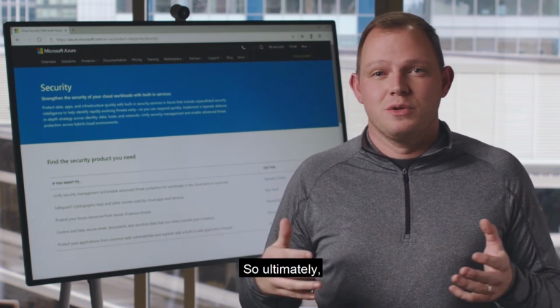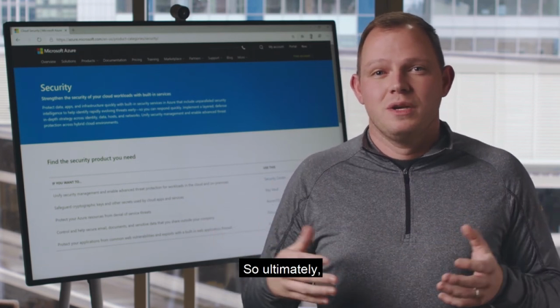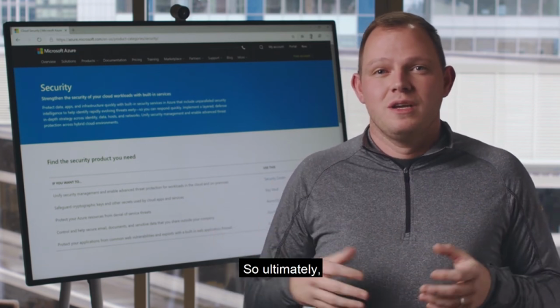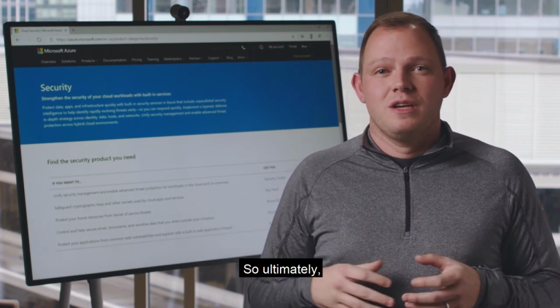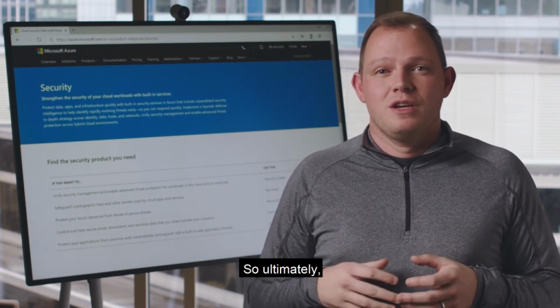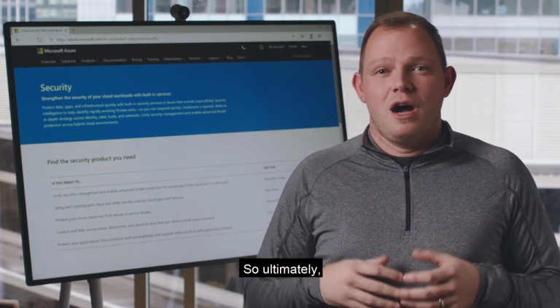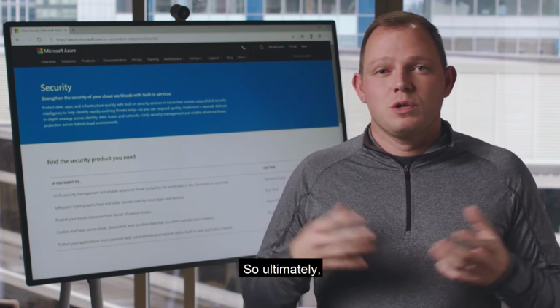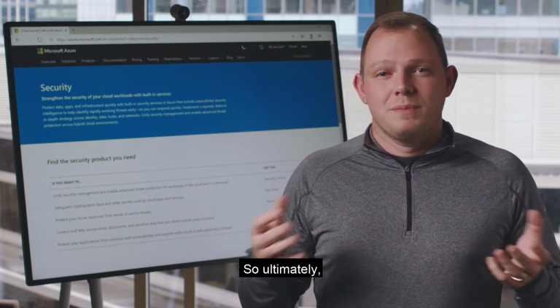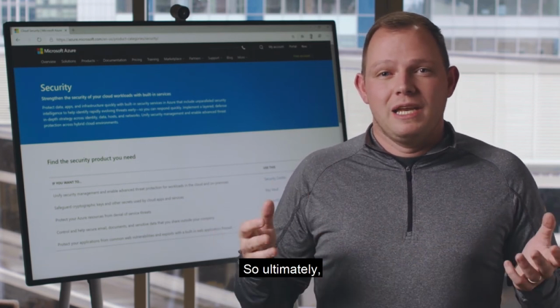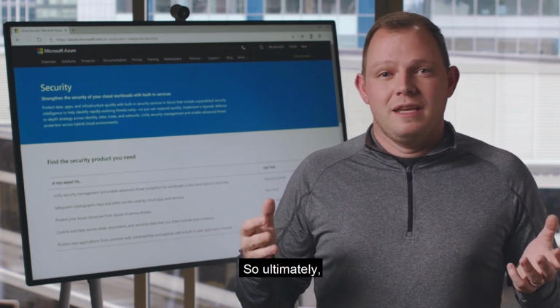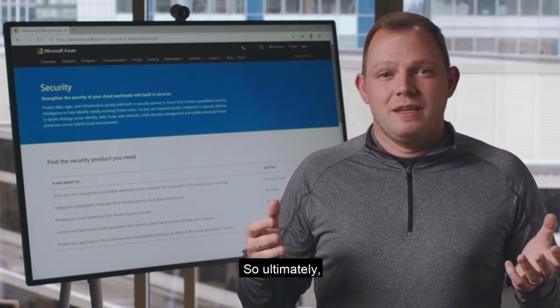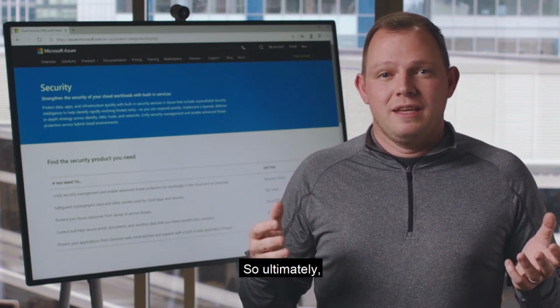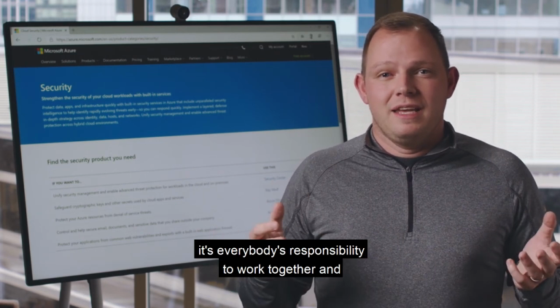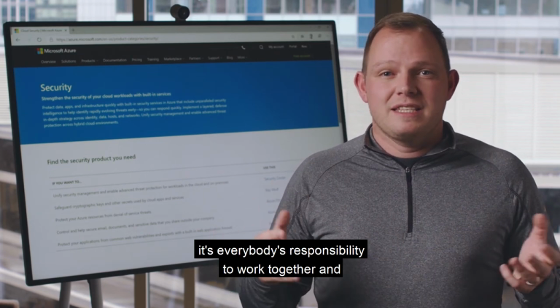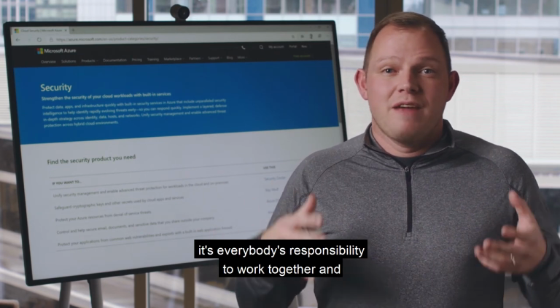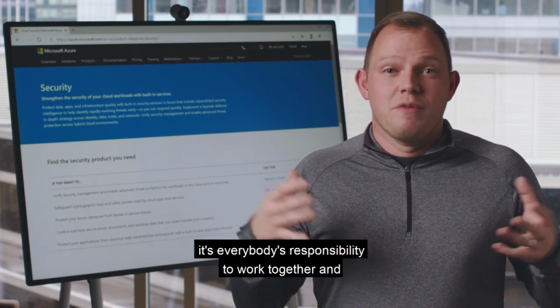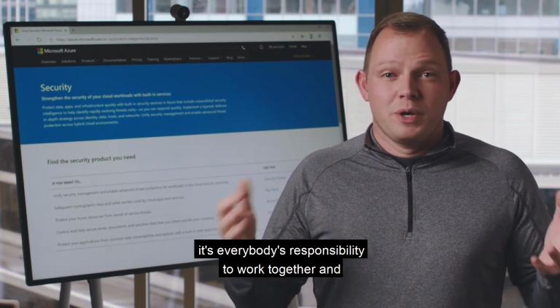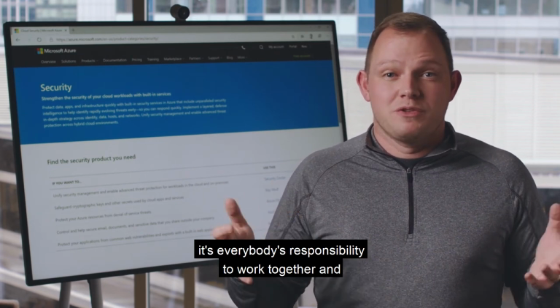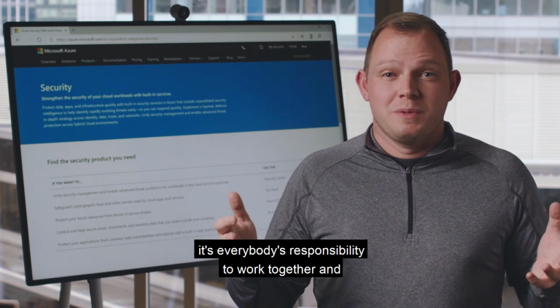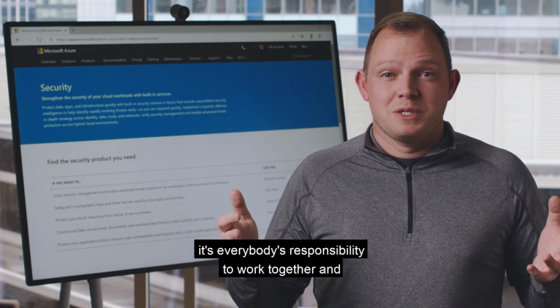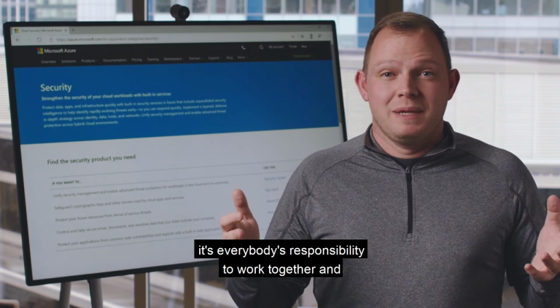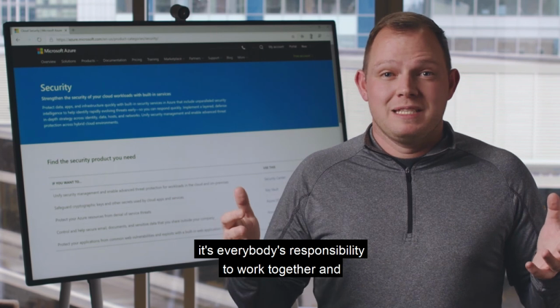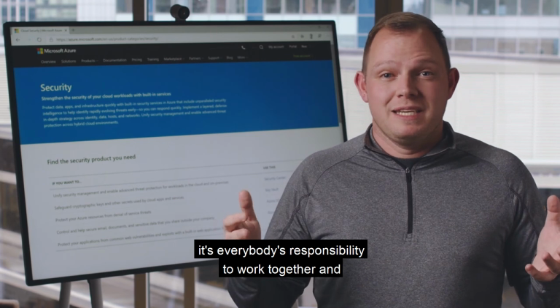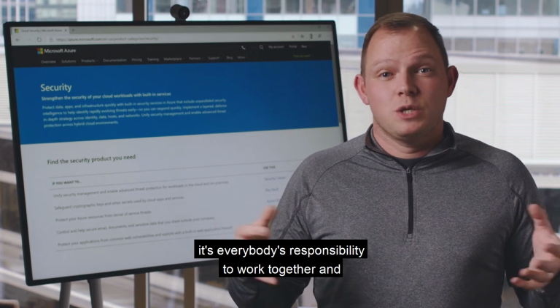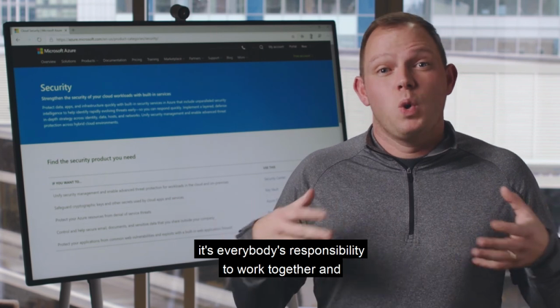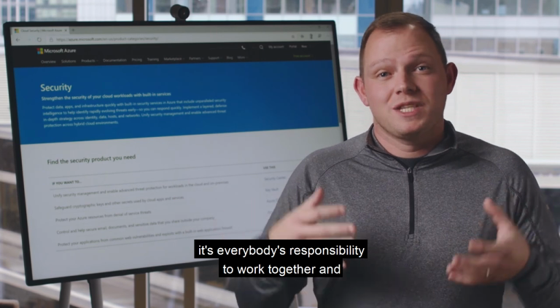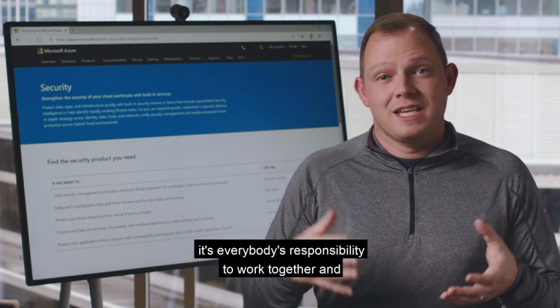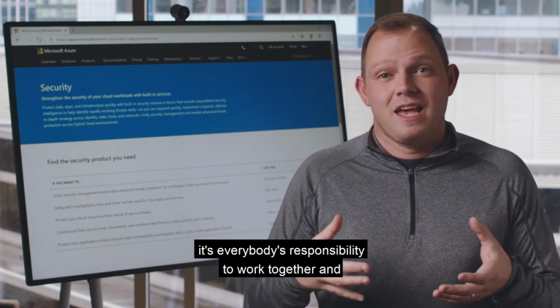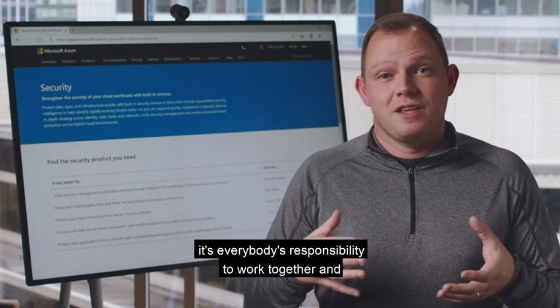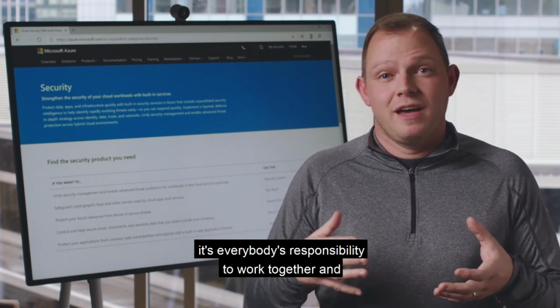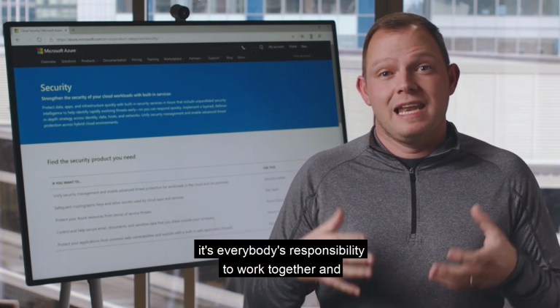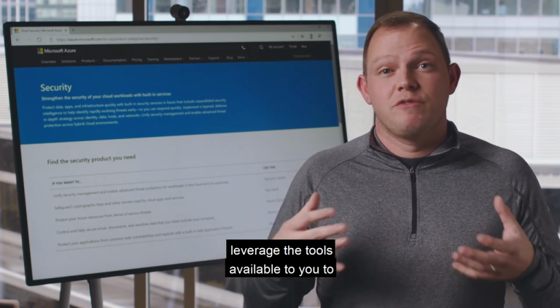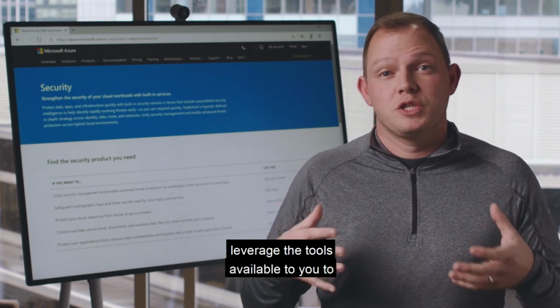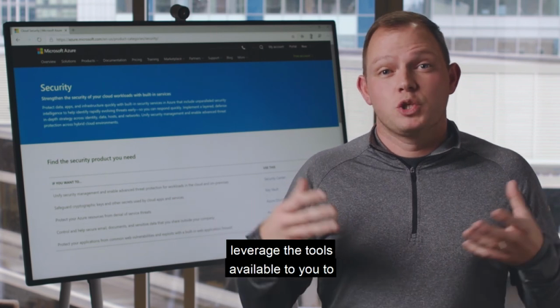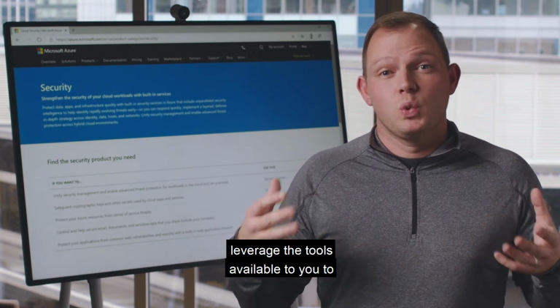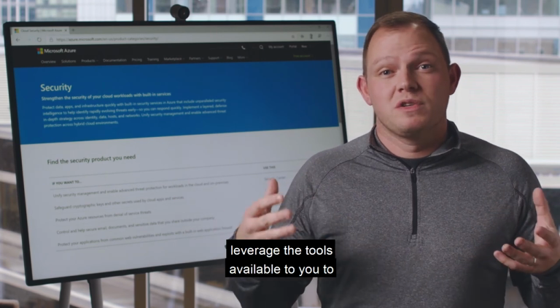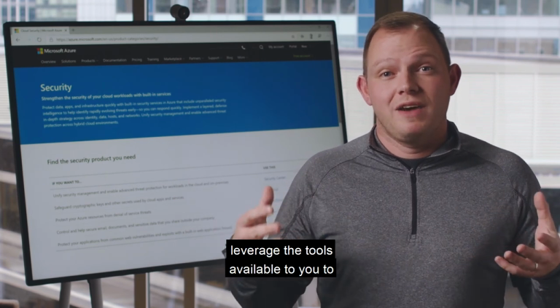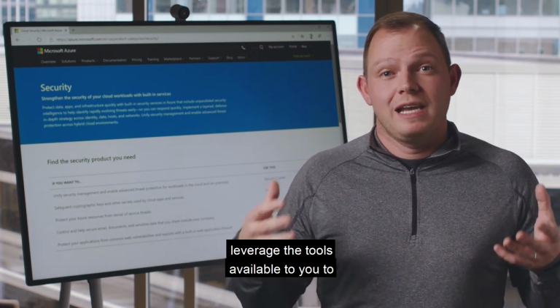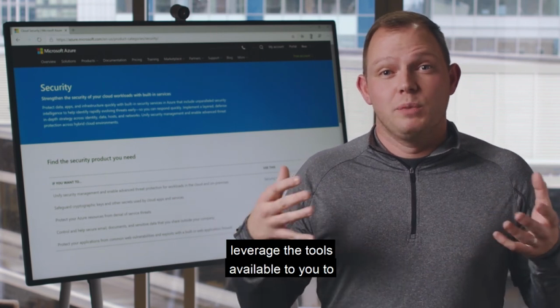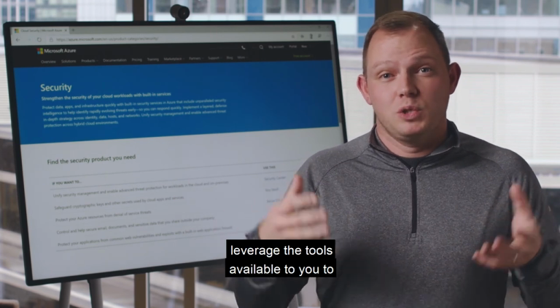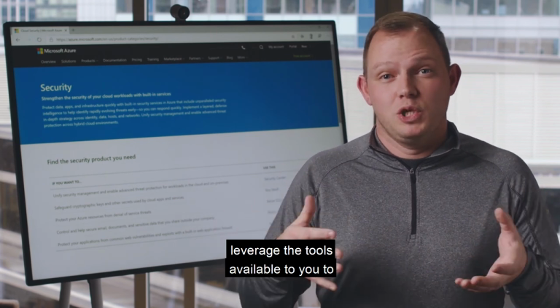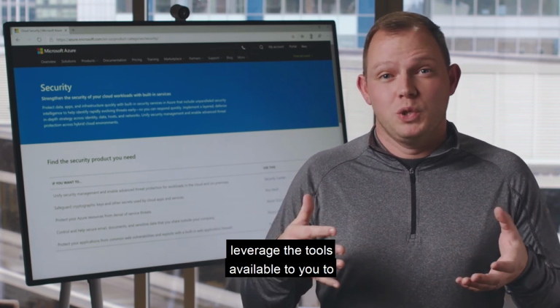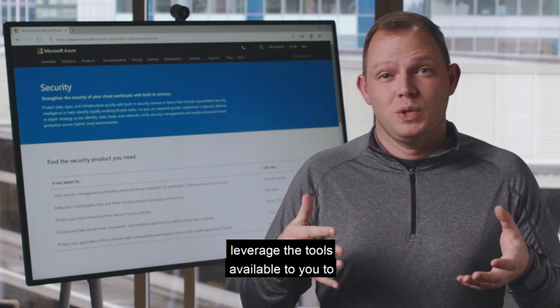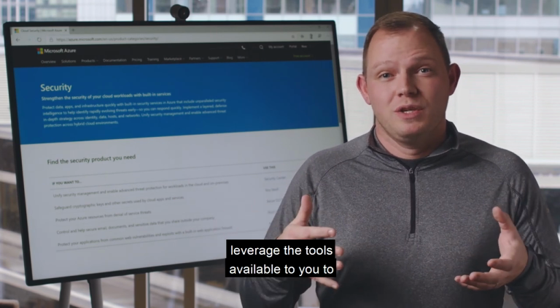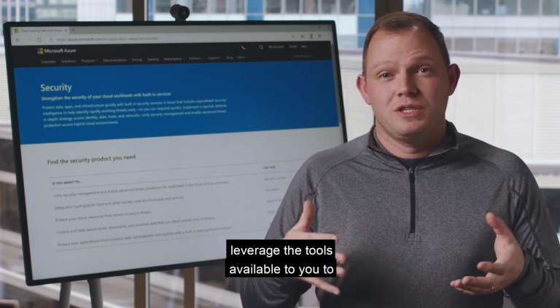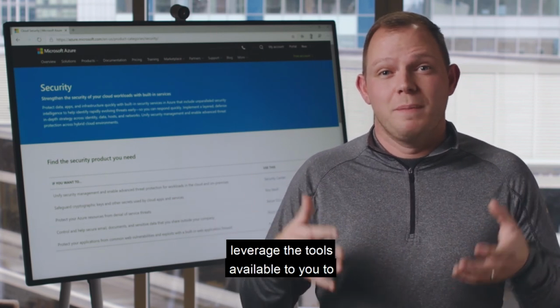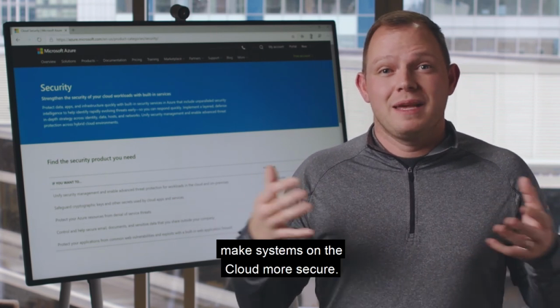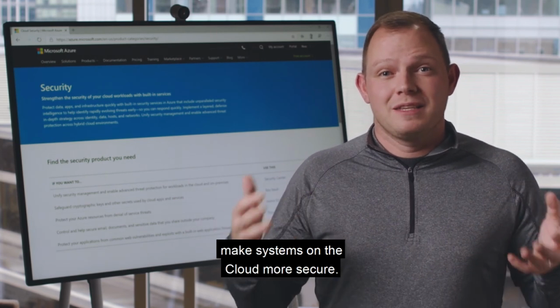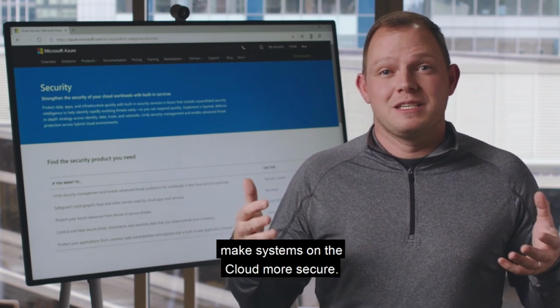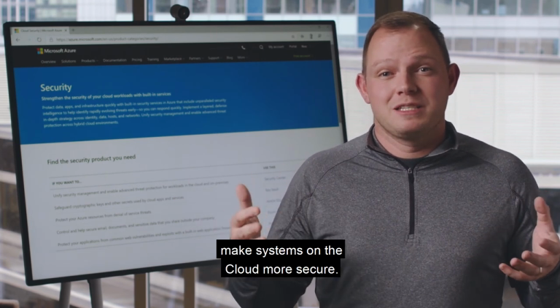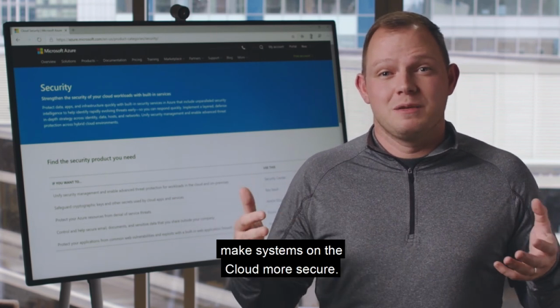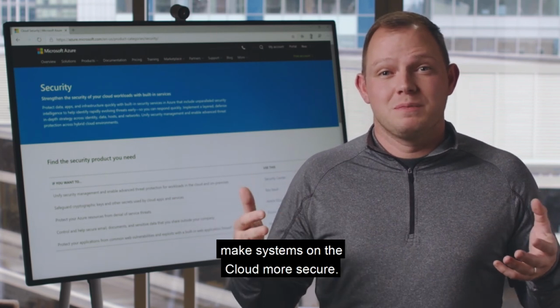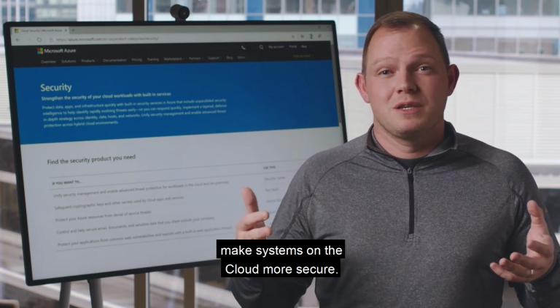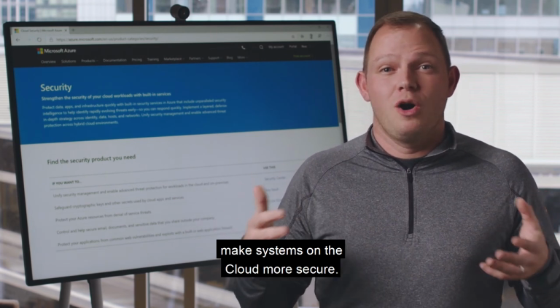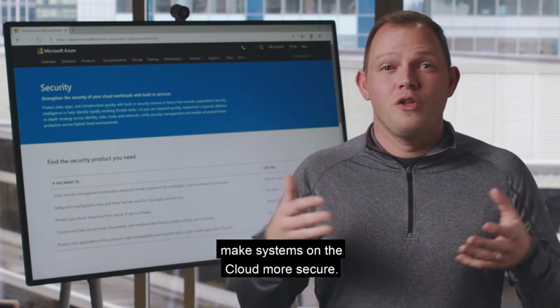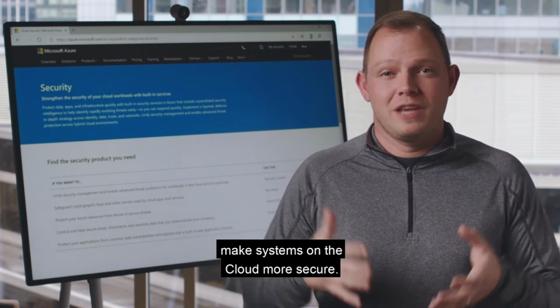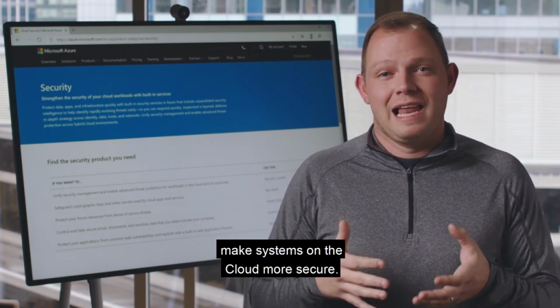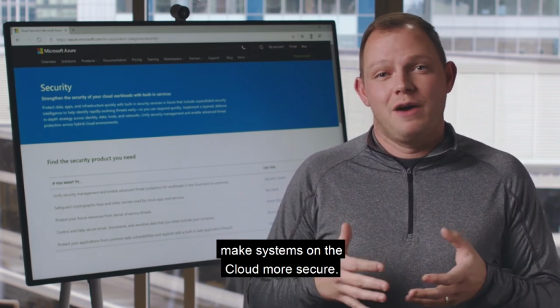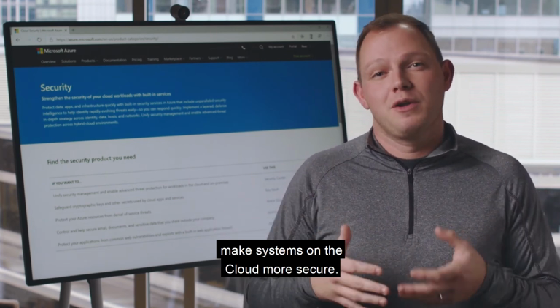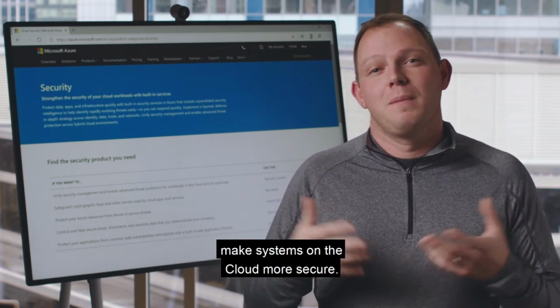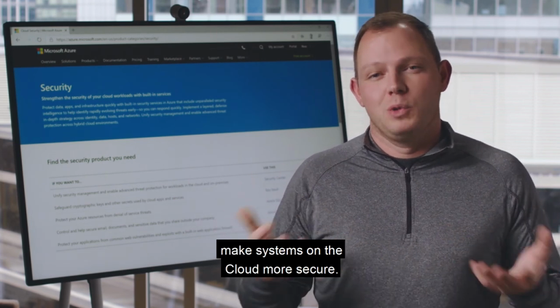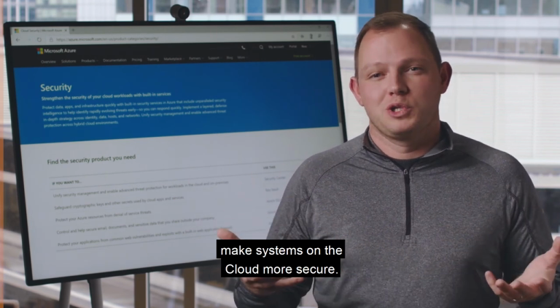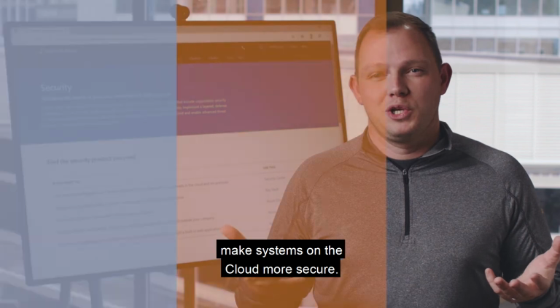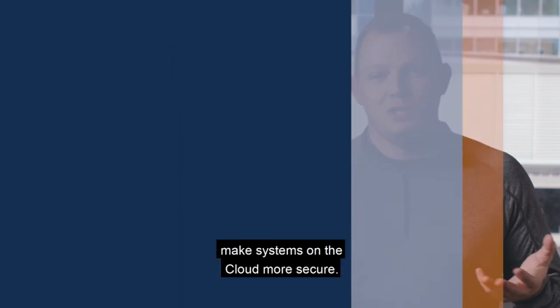Ultimately it's everybody's responsibility to work together and leverage the tools available to you to make the systems on the cloud more secure.